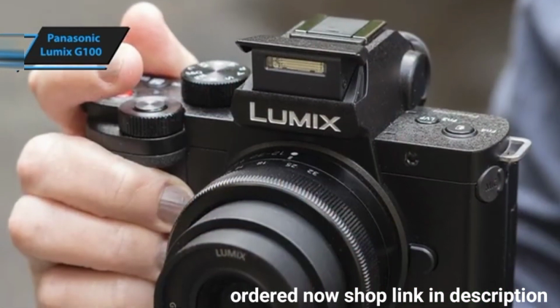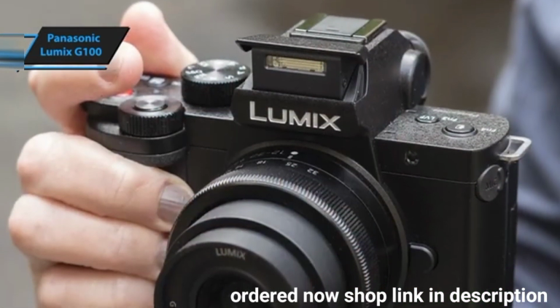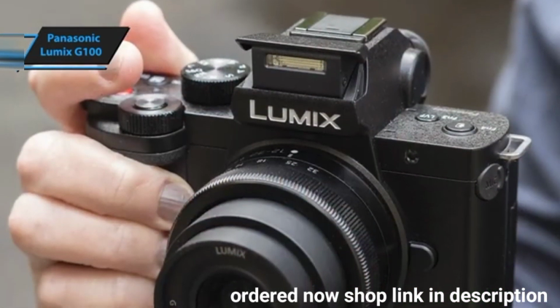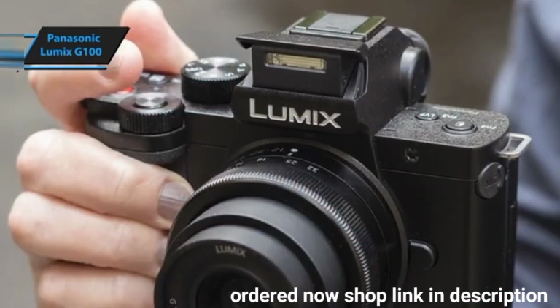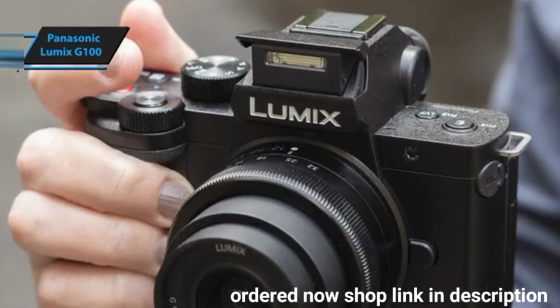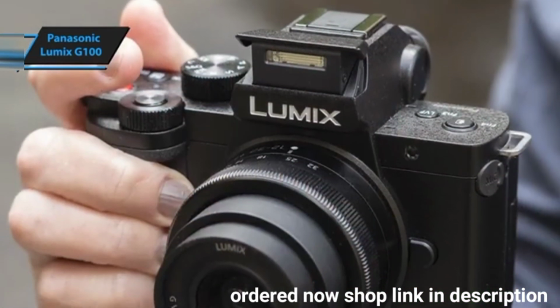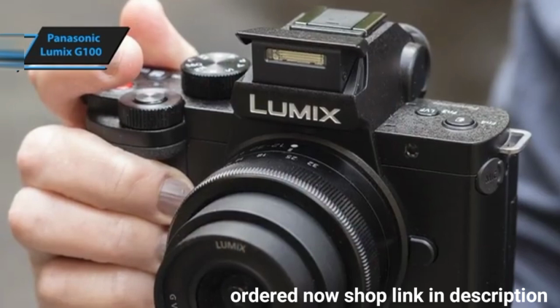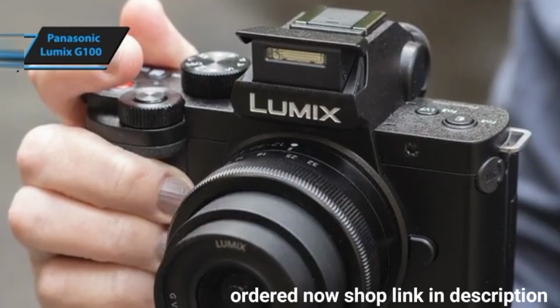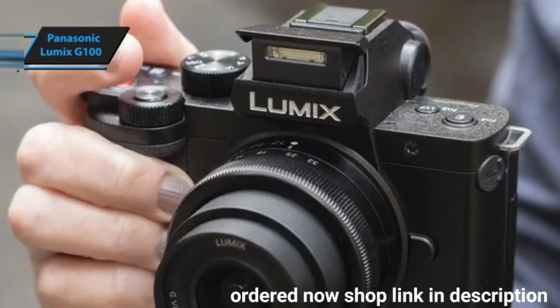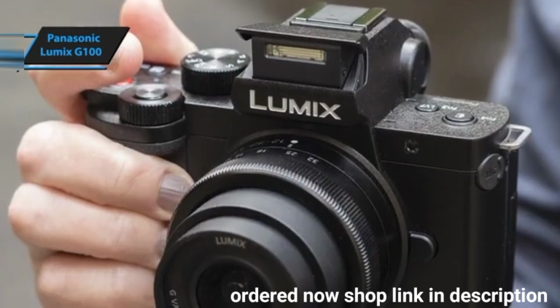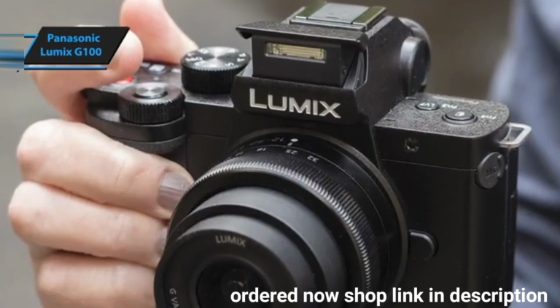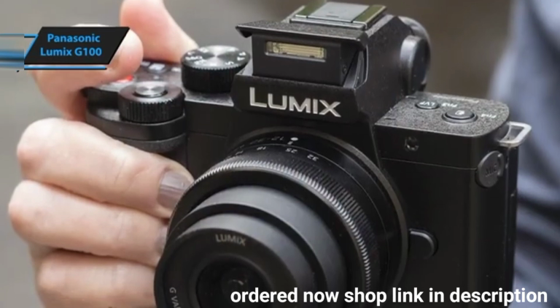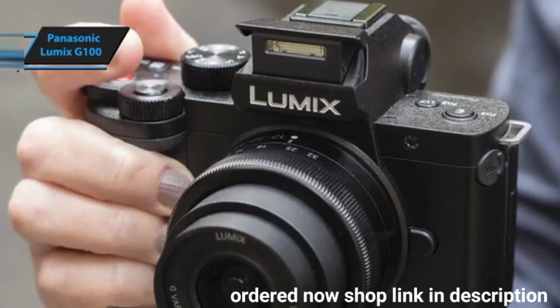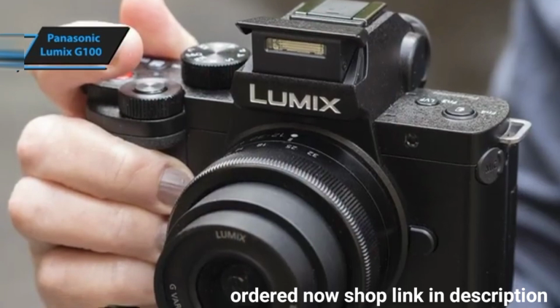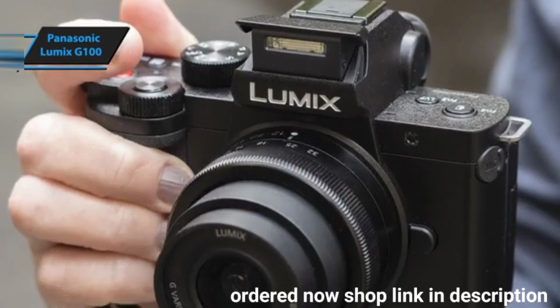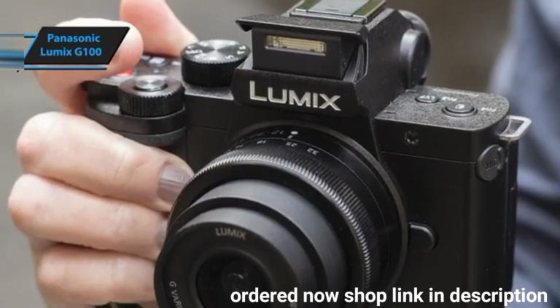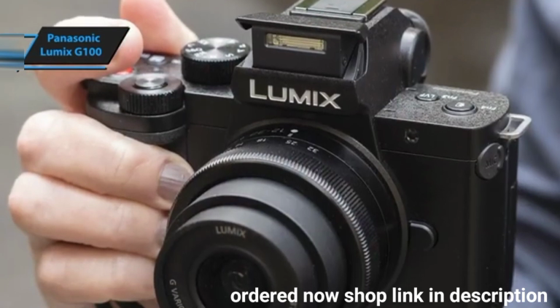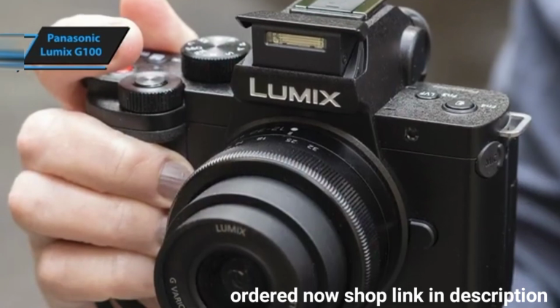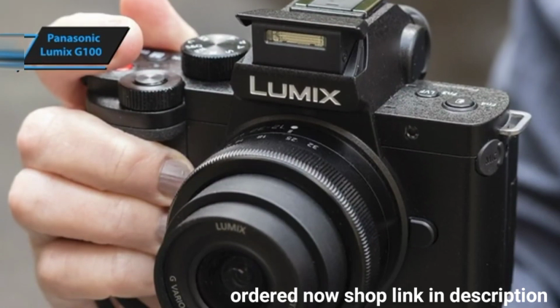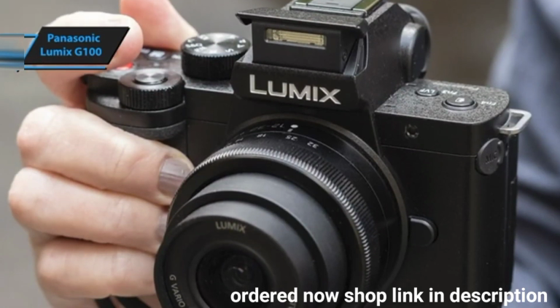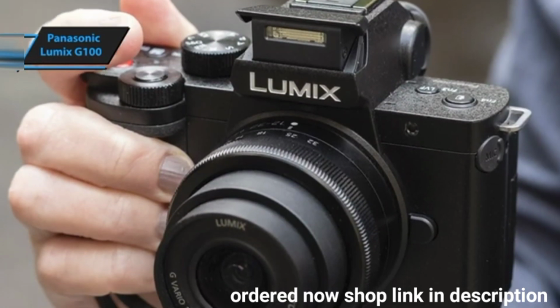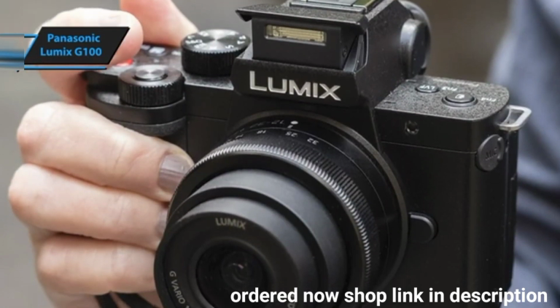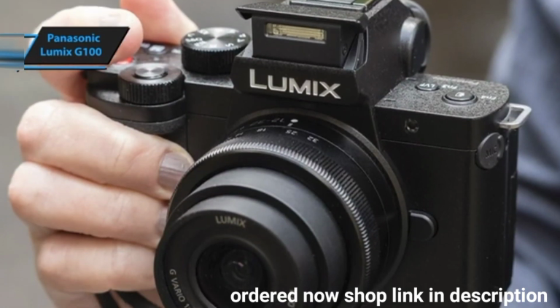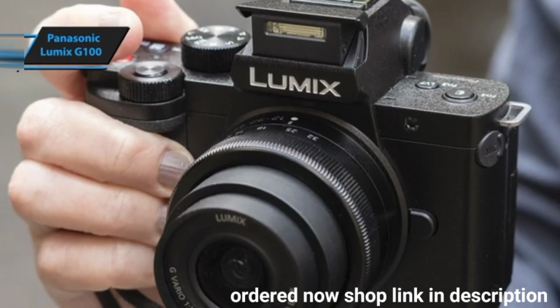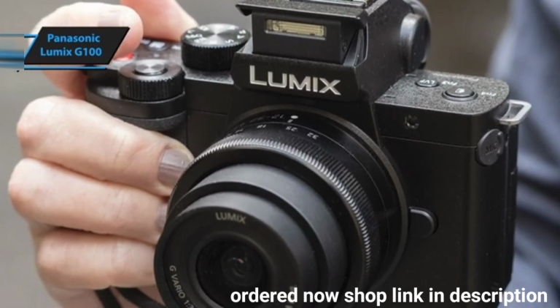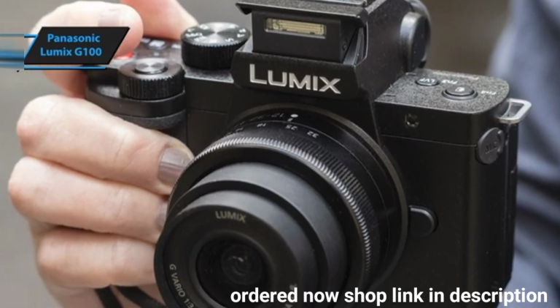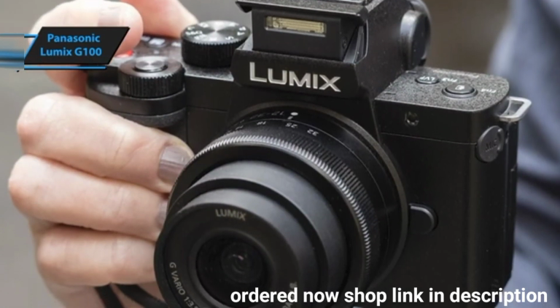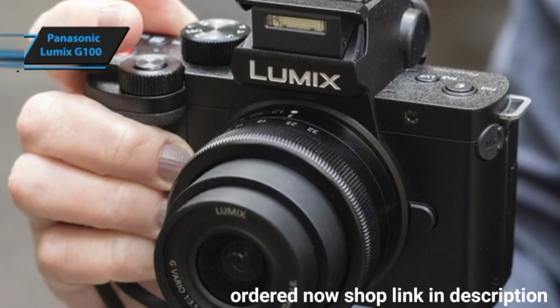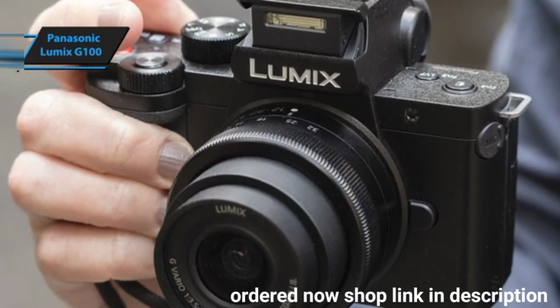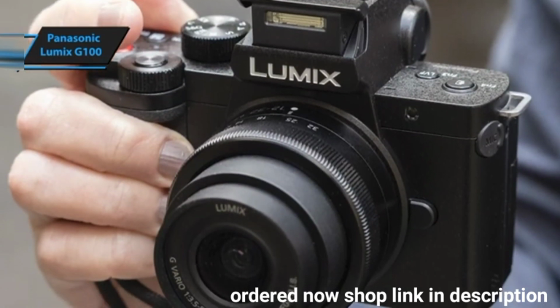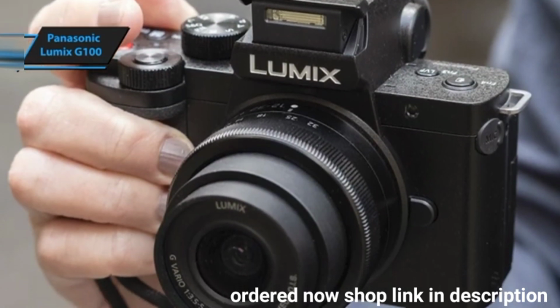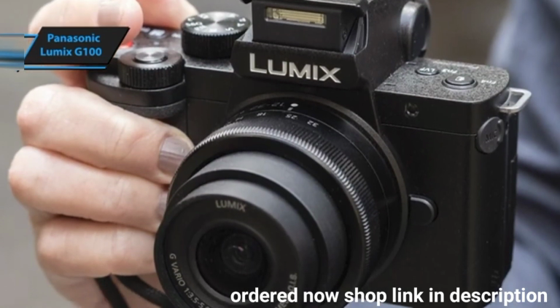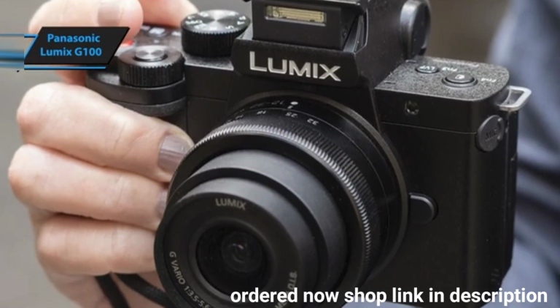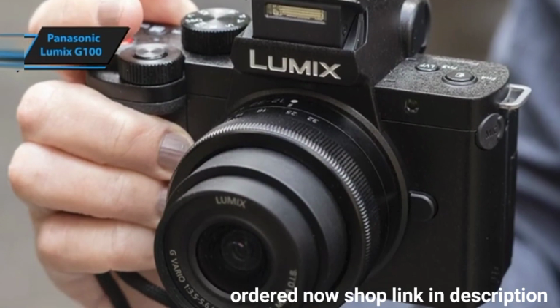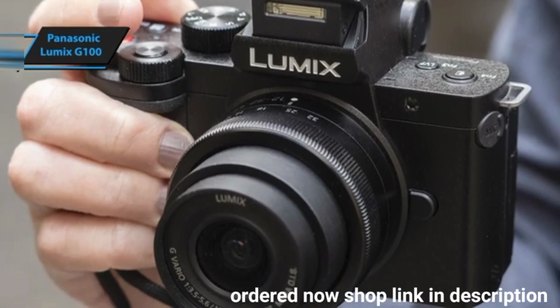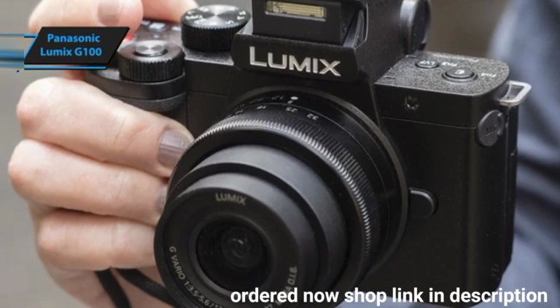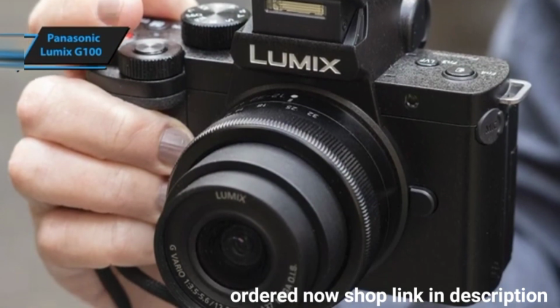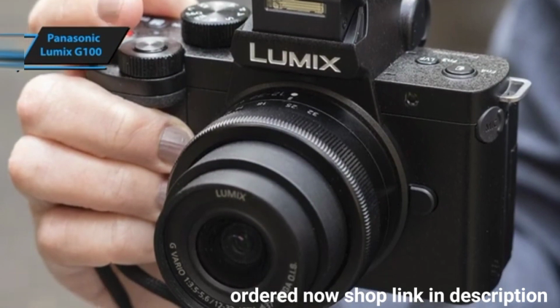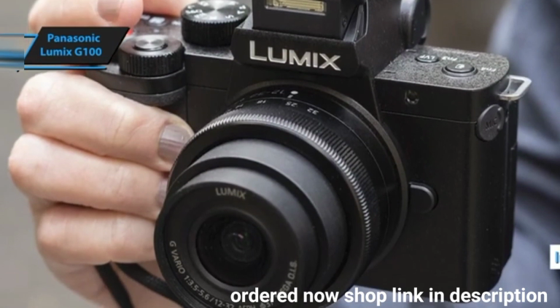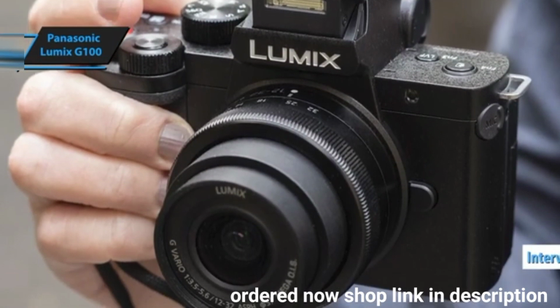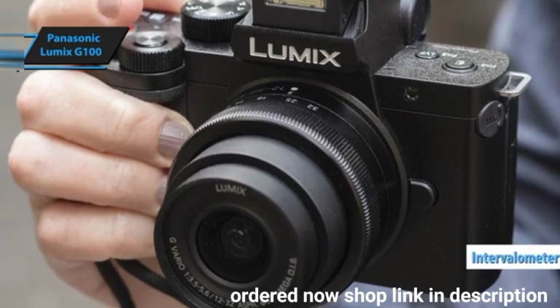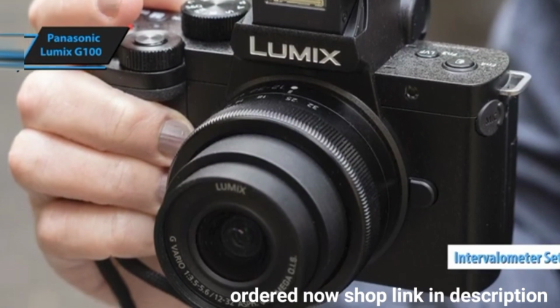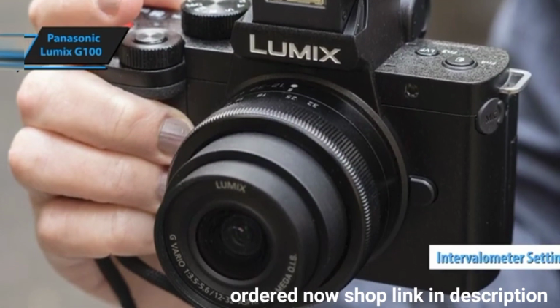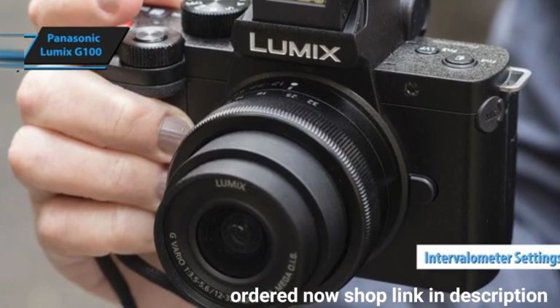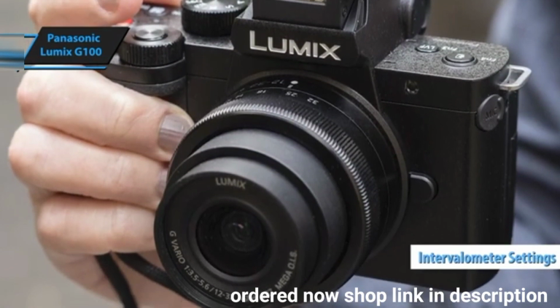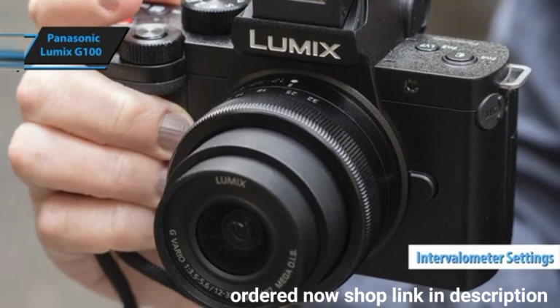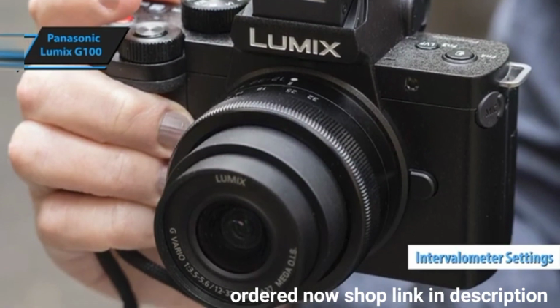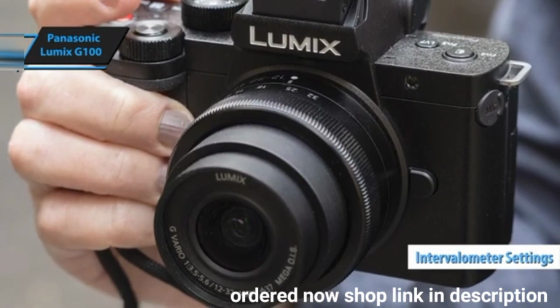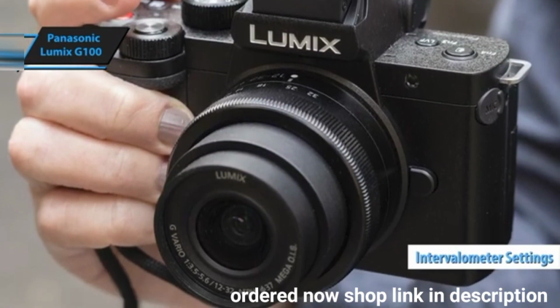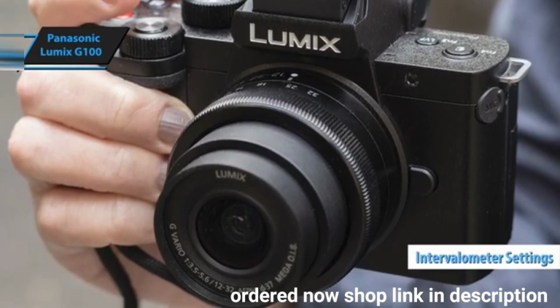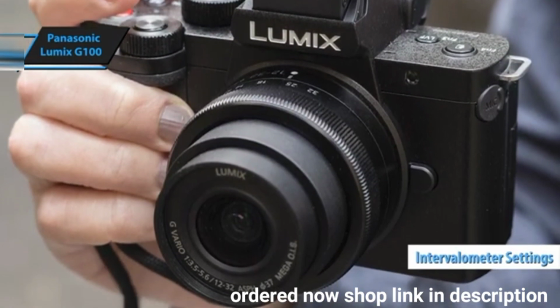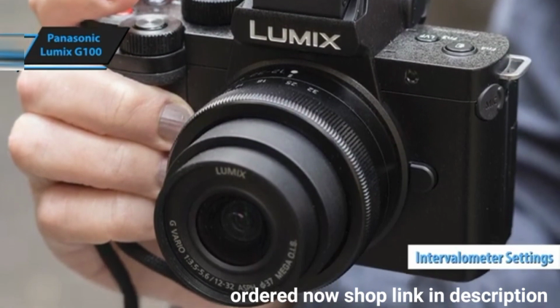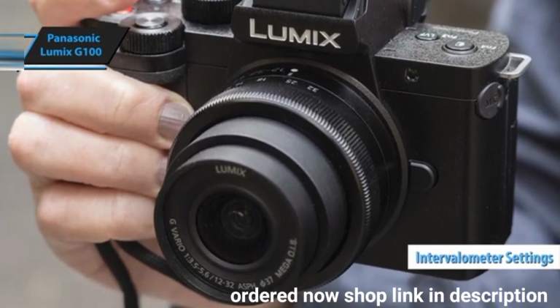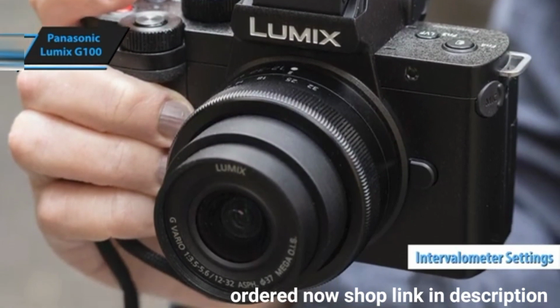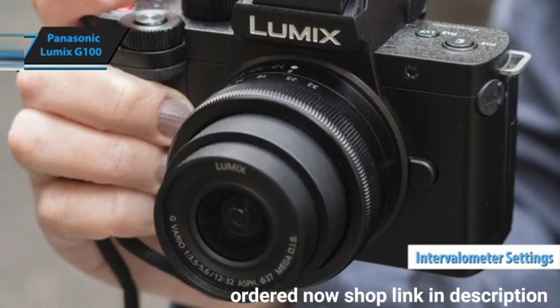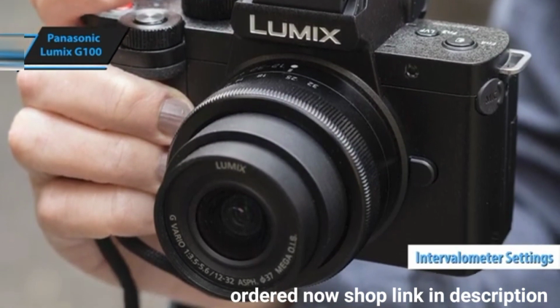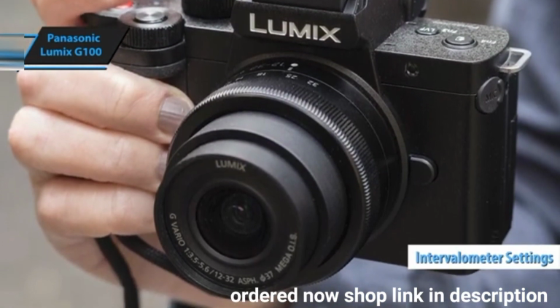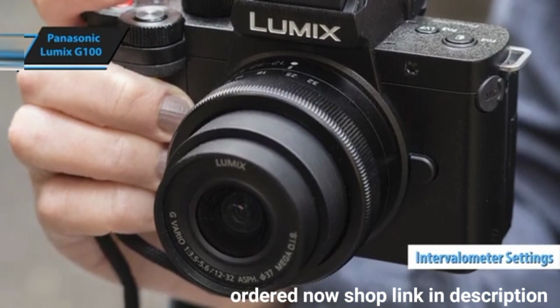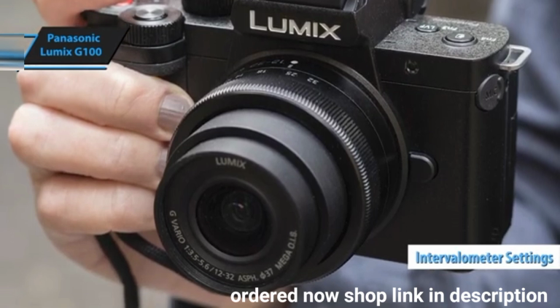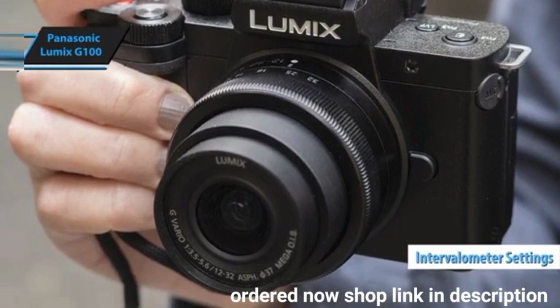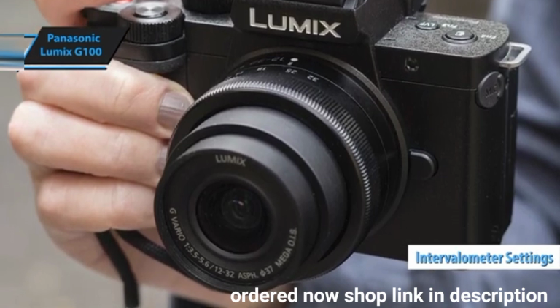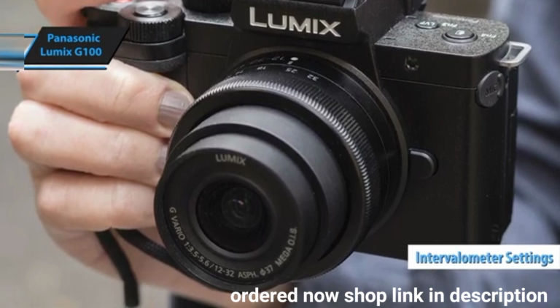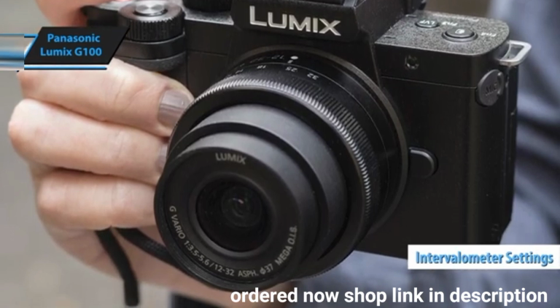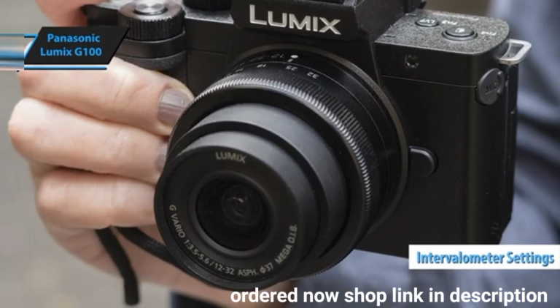Time-lapse and stop-motion sequences can be created directly in-camera using intervalometer settings, ideal for dynamic B-roll footage.